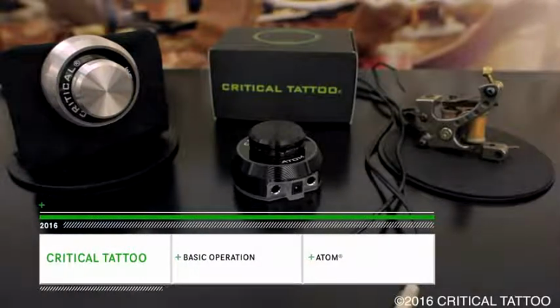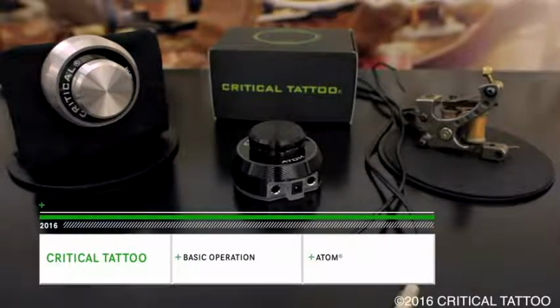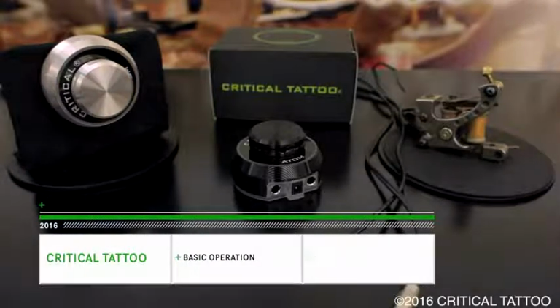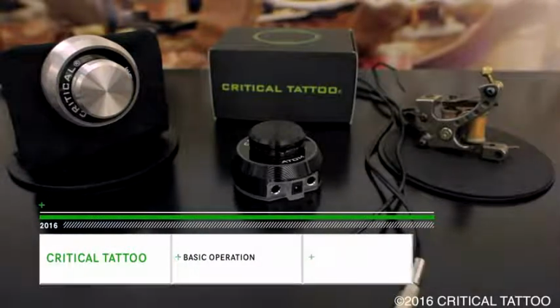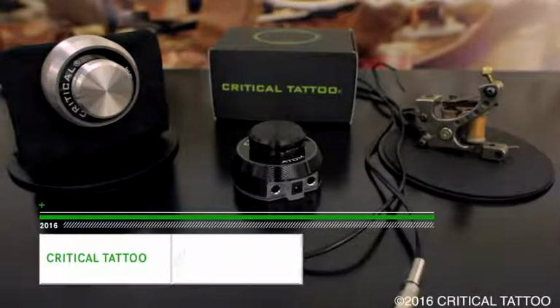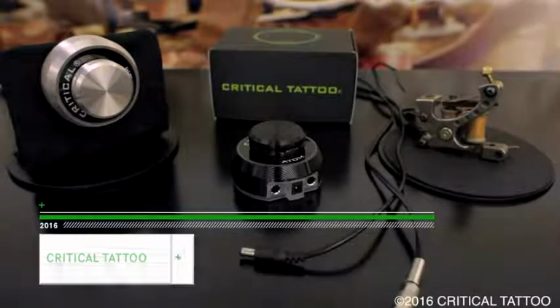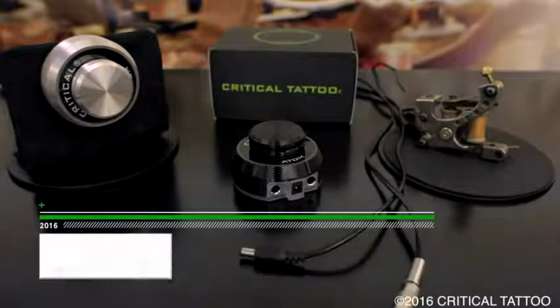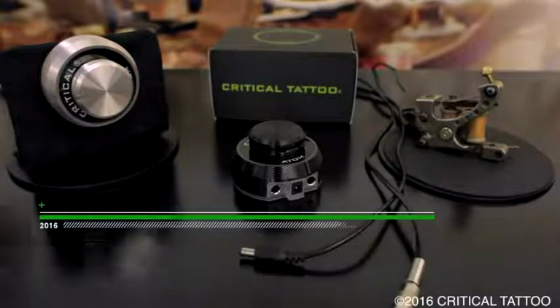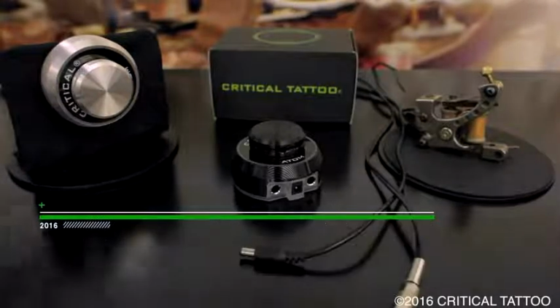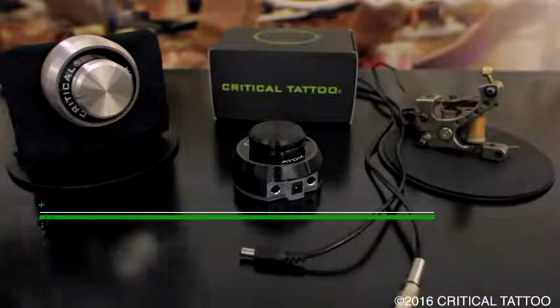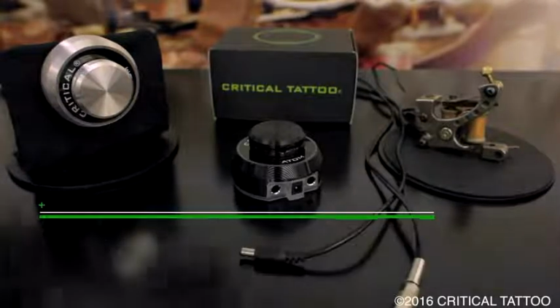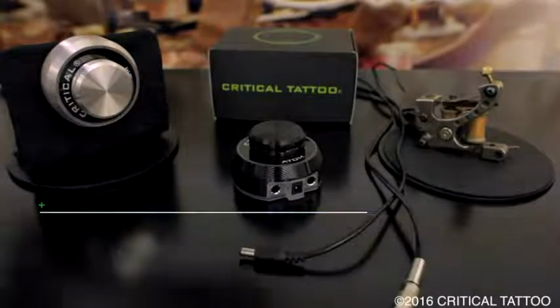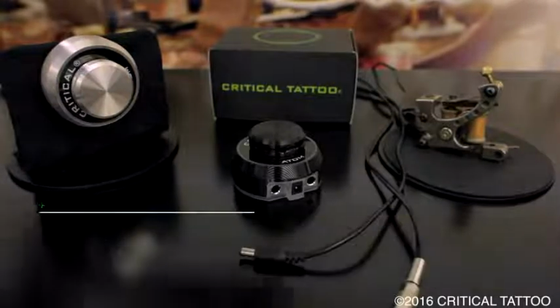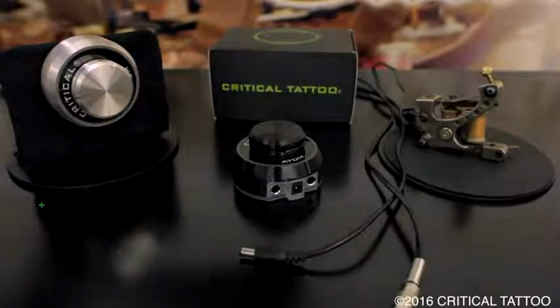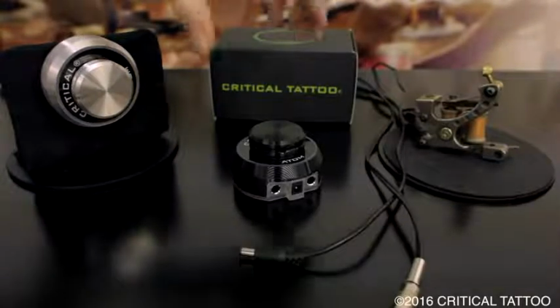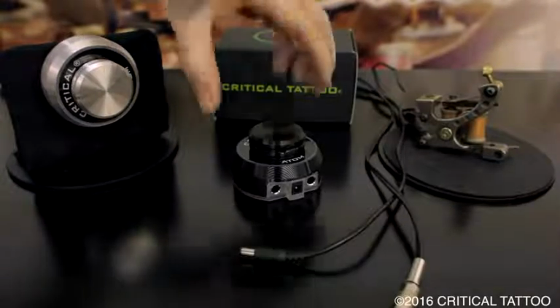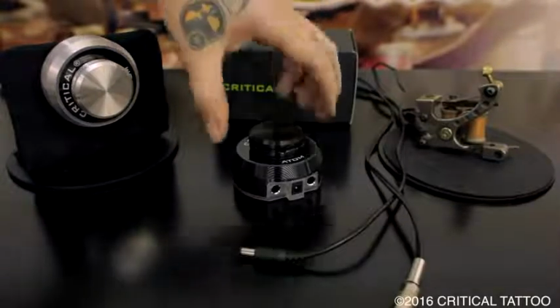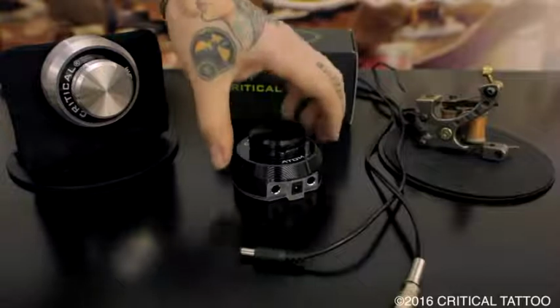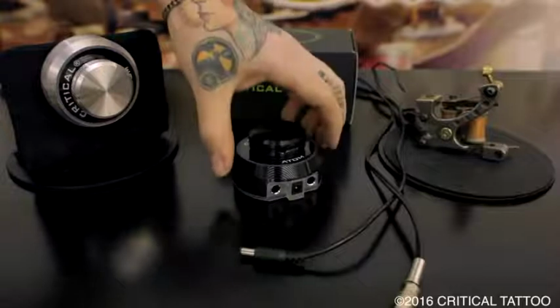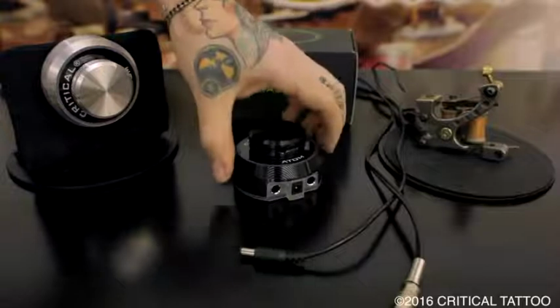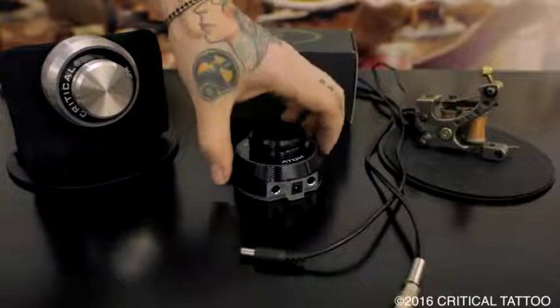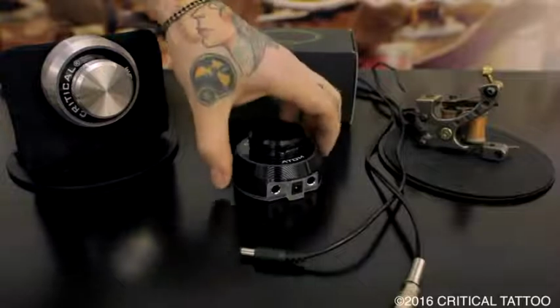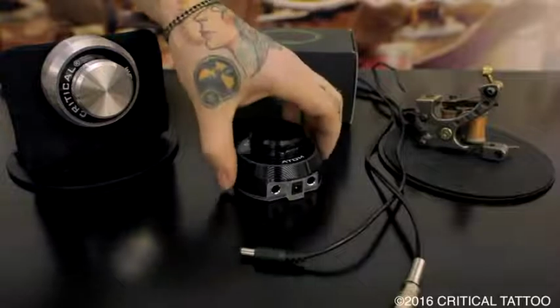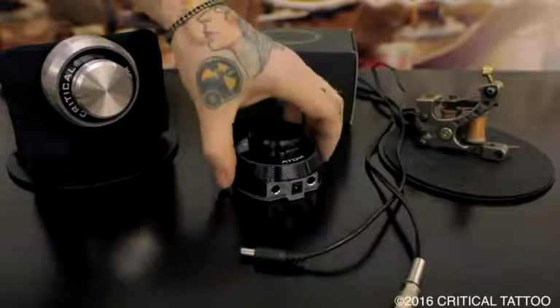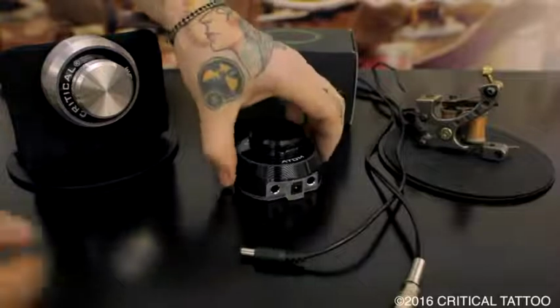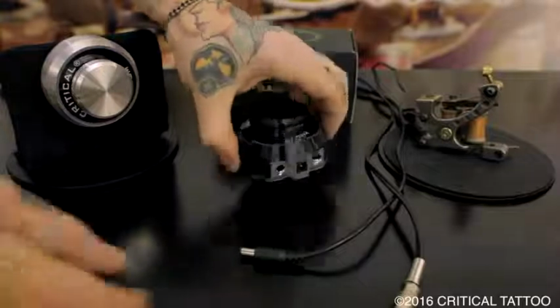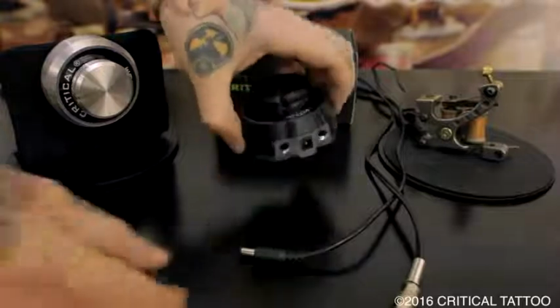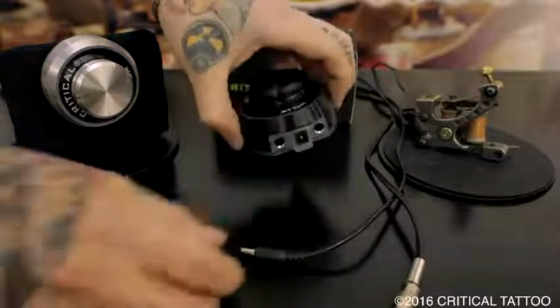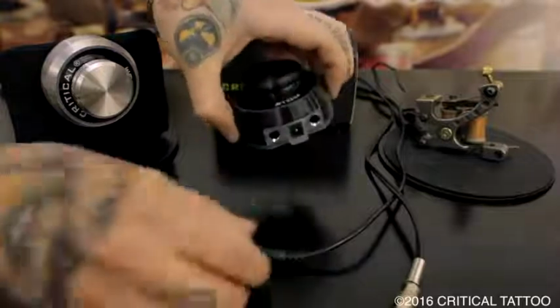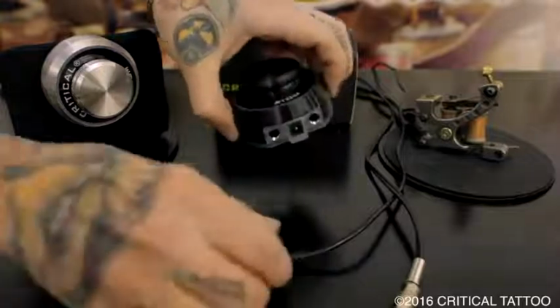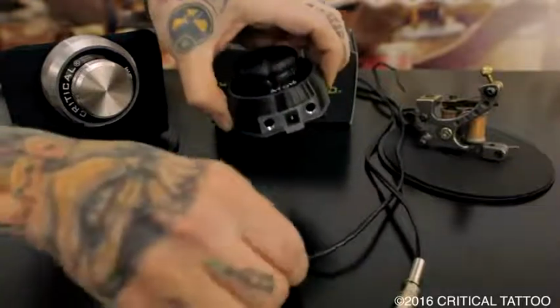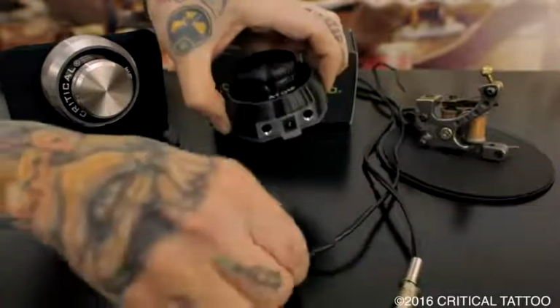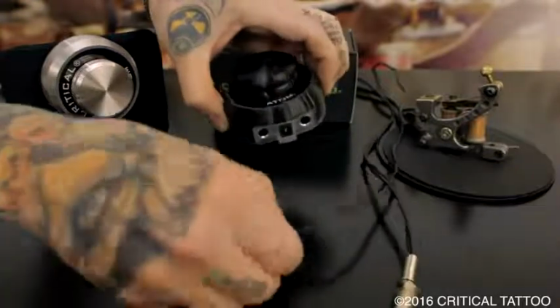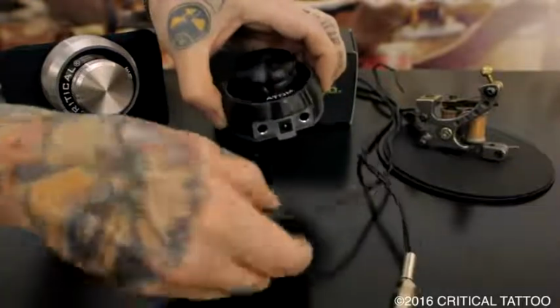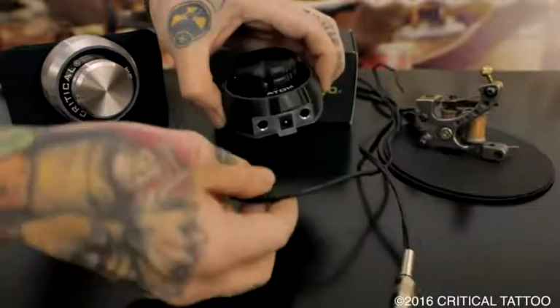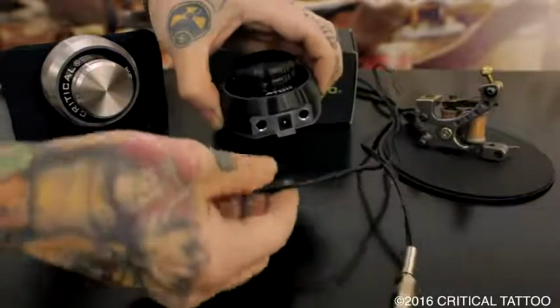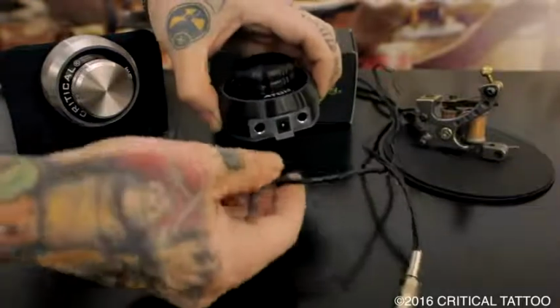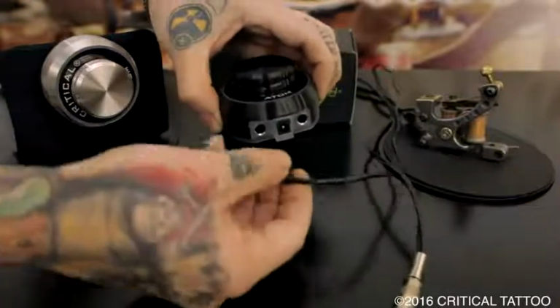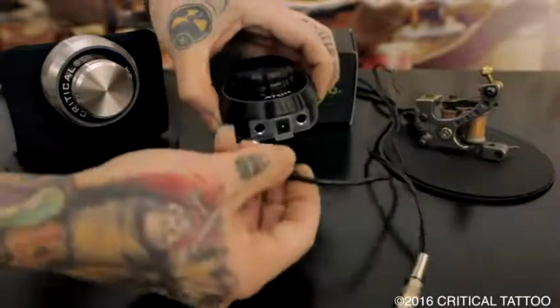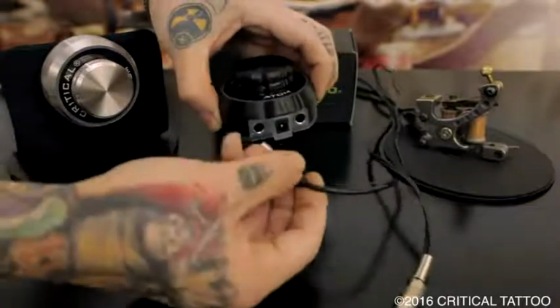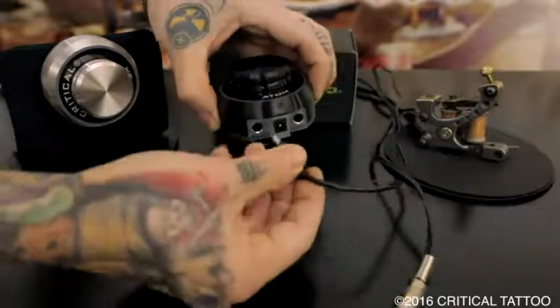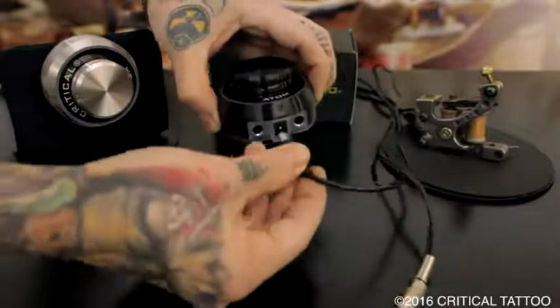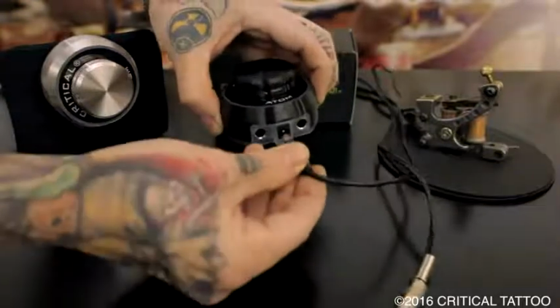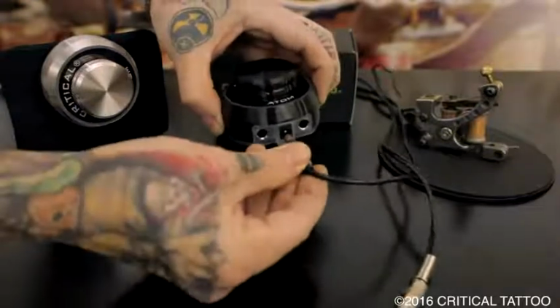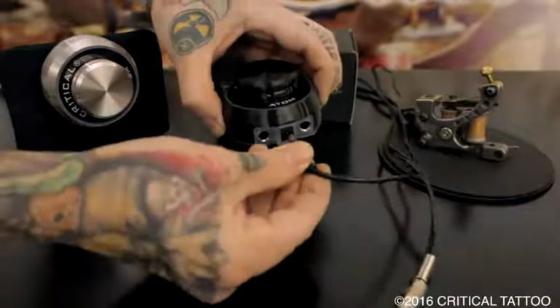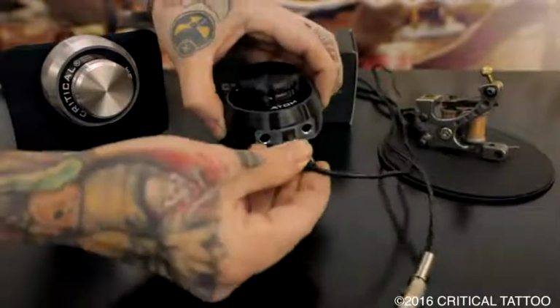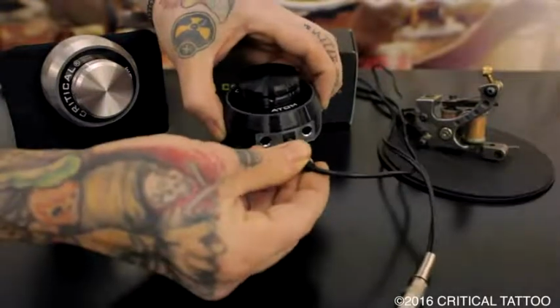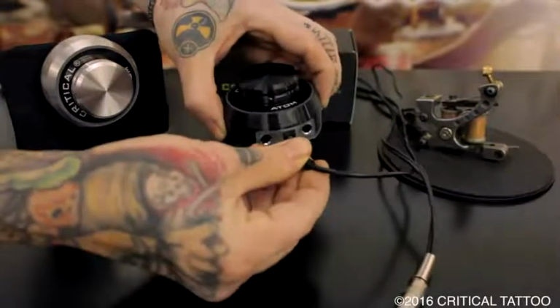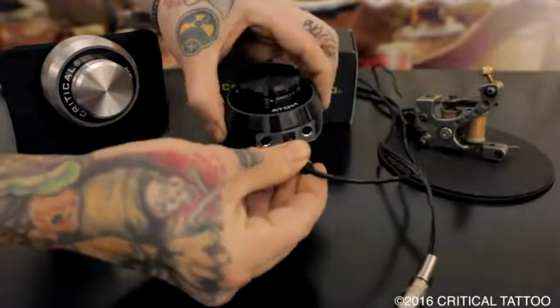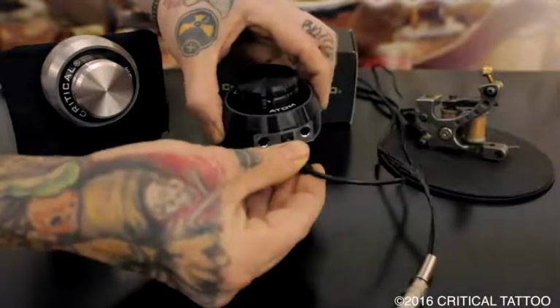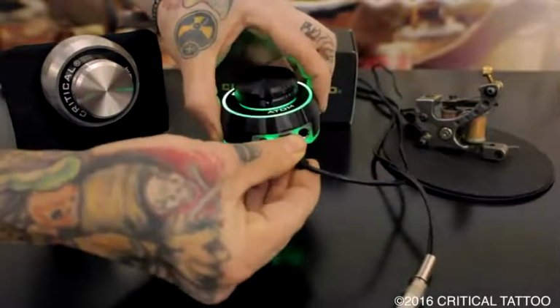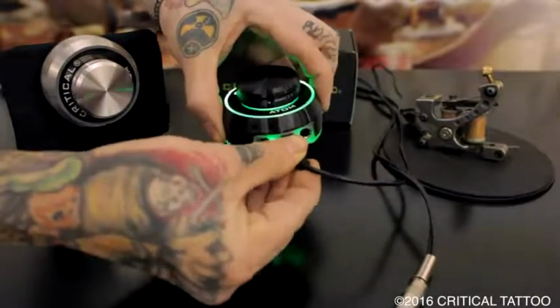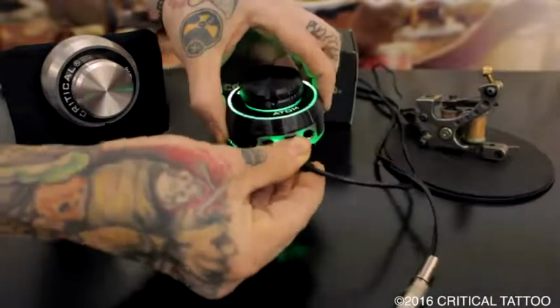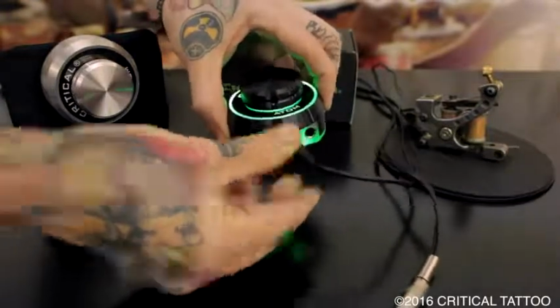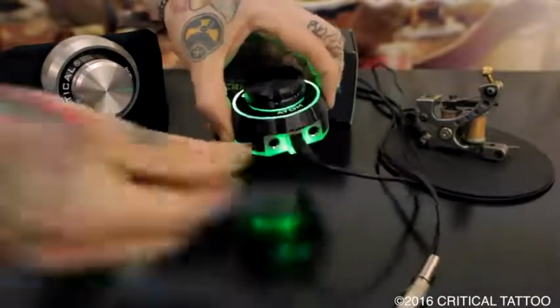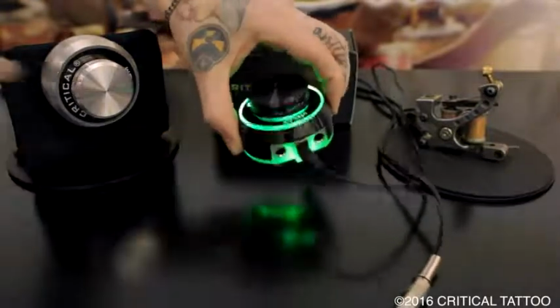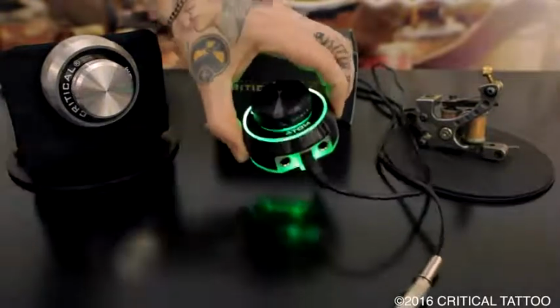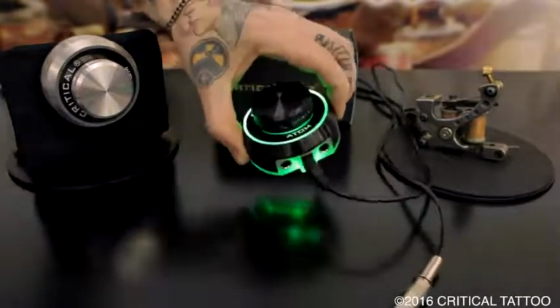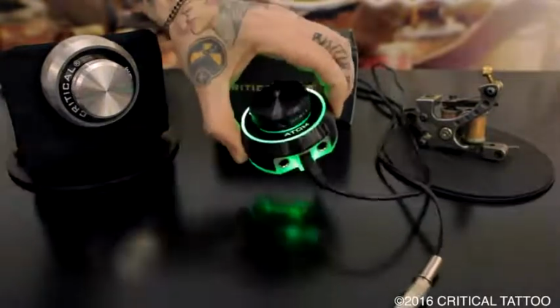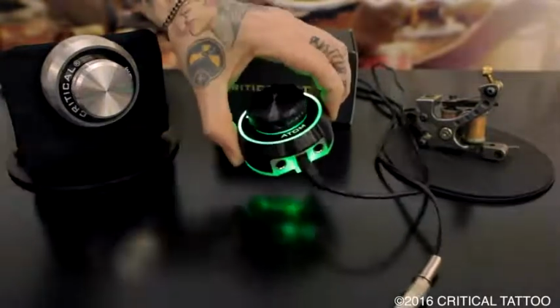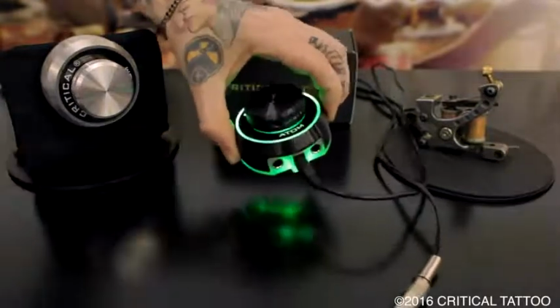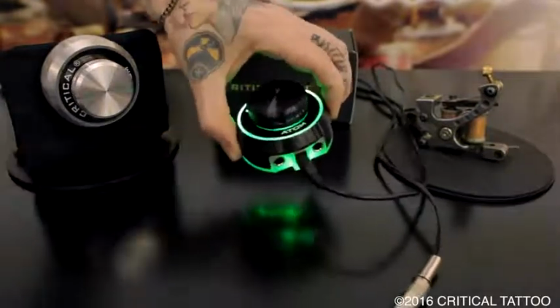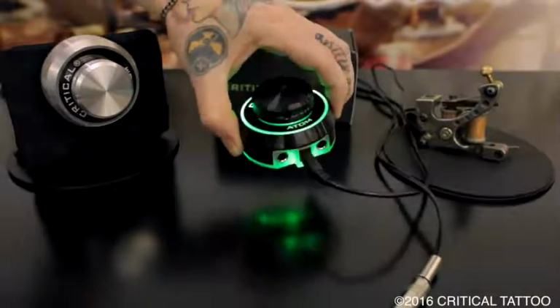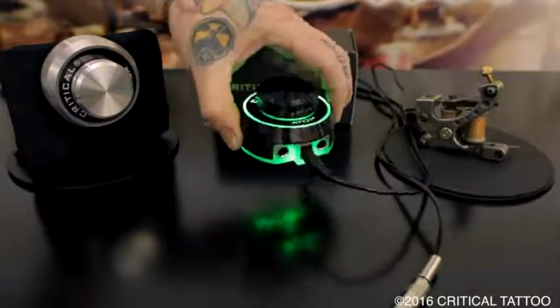To use the new Critical Tattoo Atom power supply, first start by plugging in the power into the center jack, and the Atom will light up.